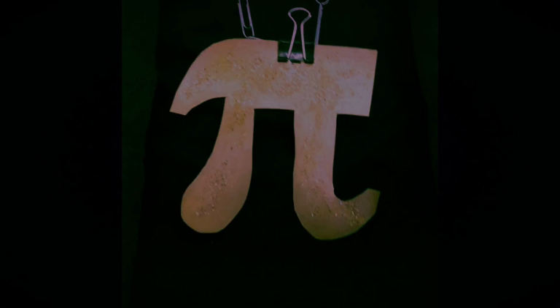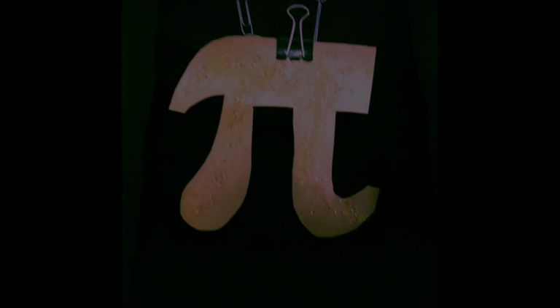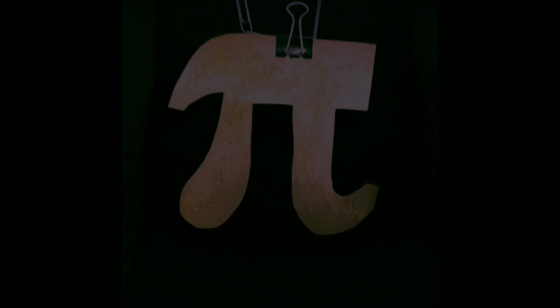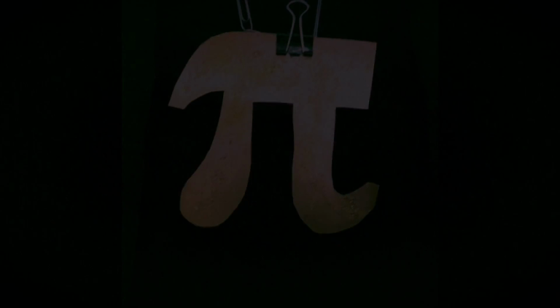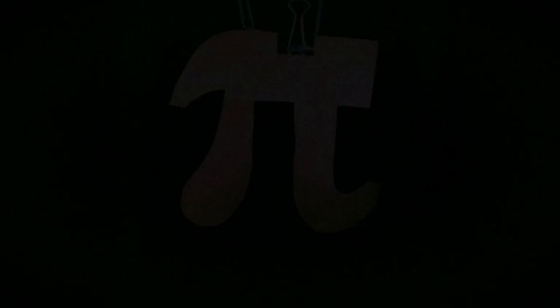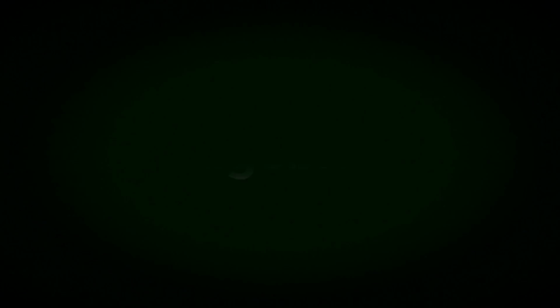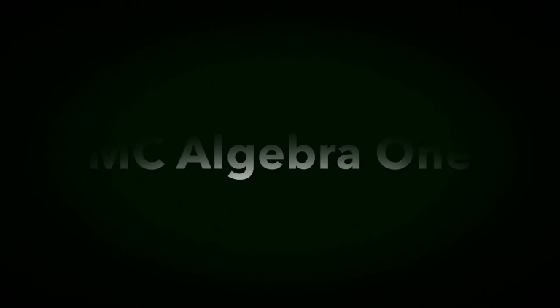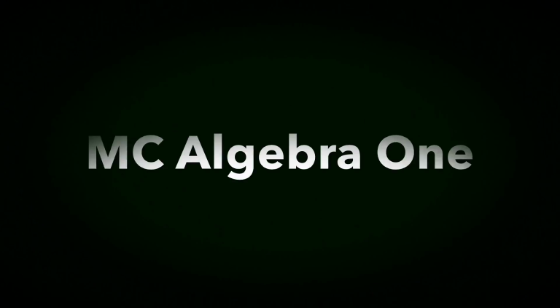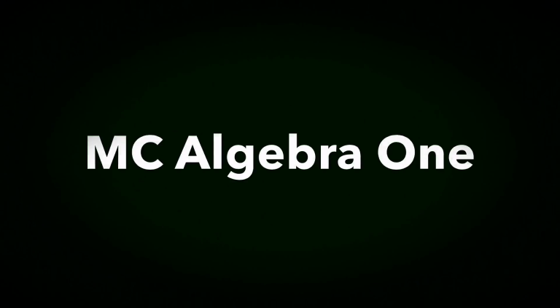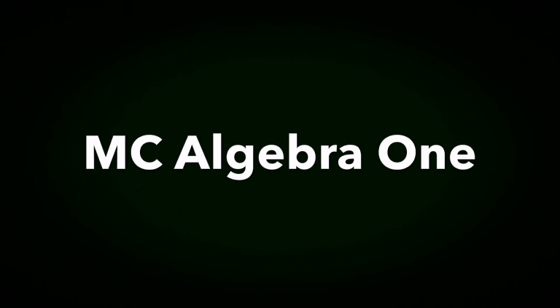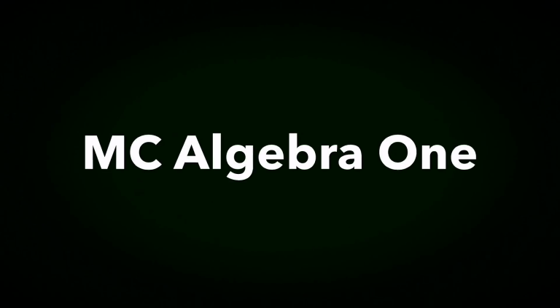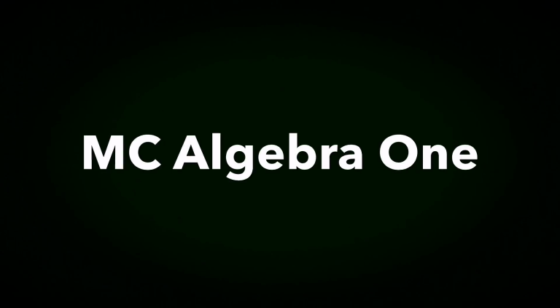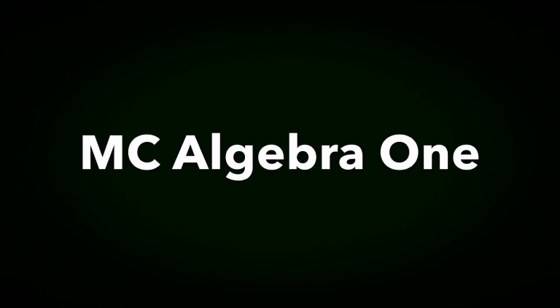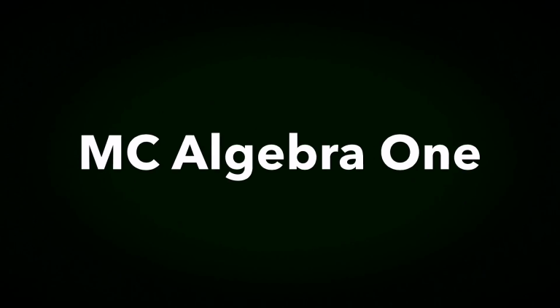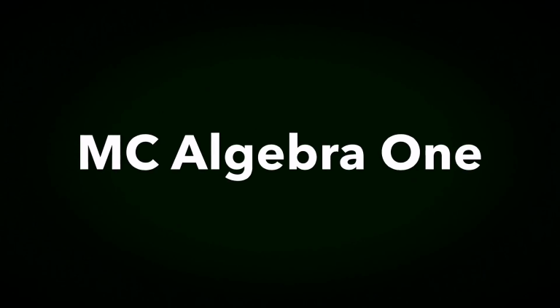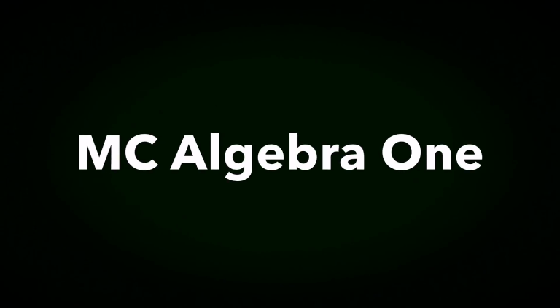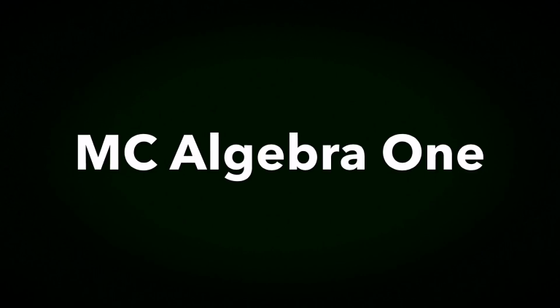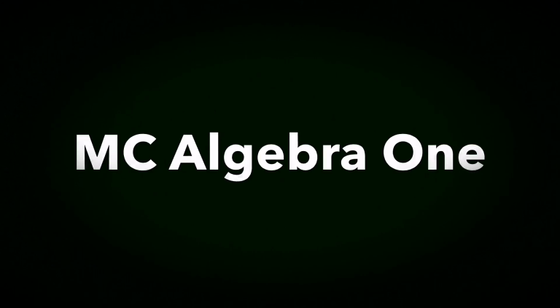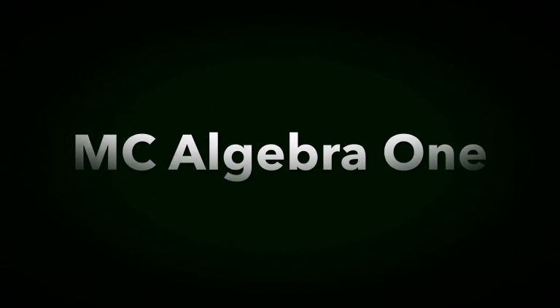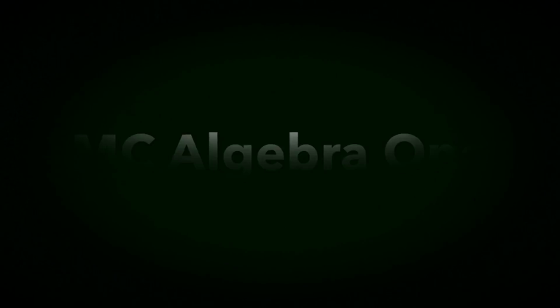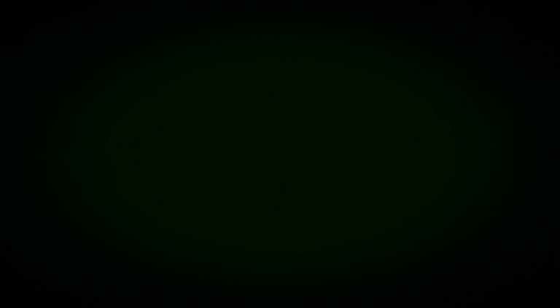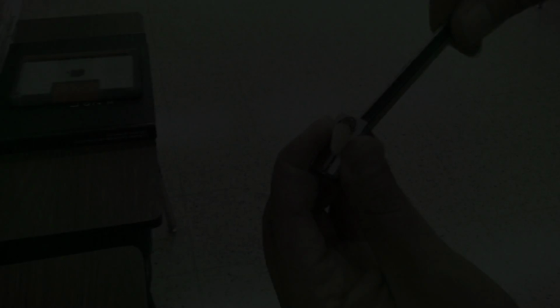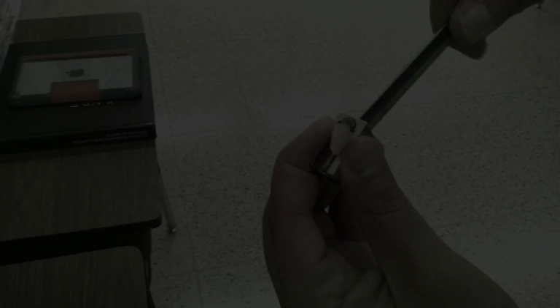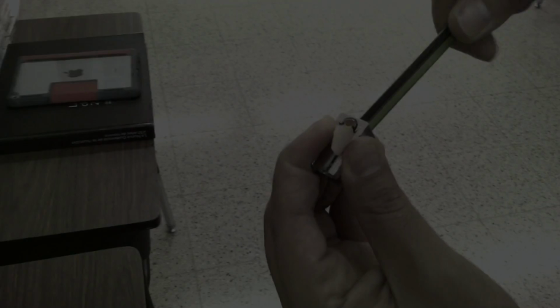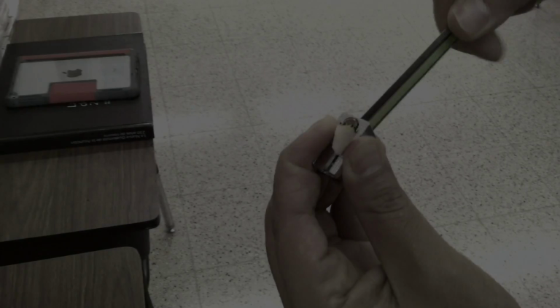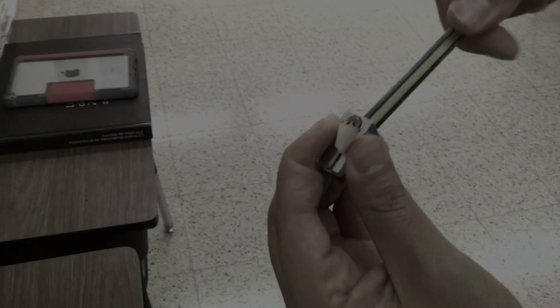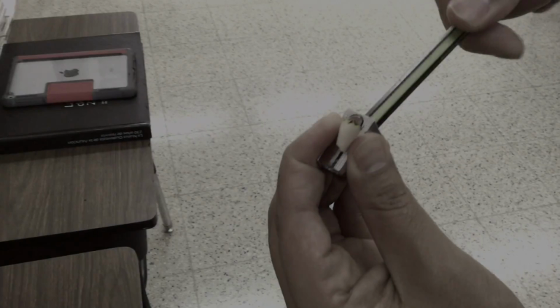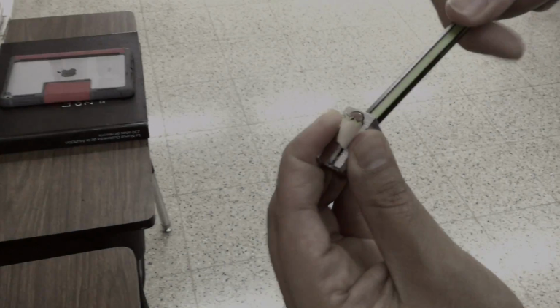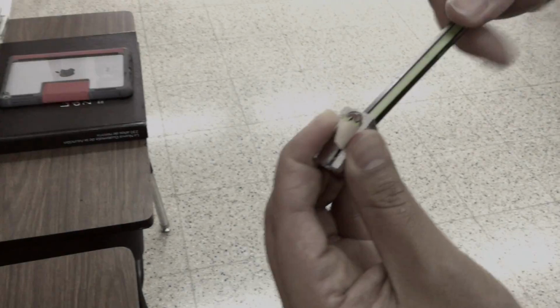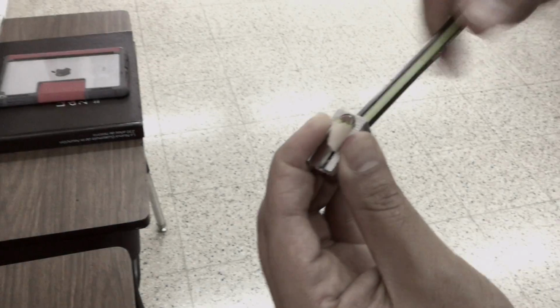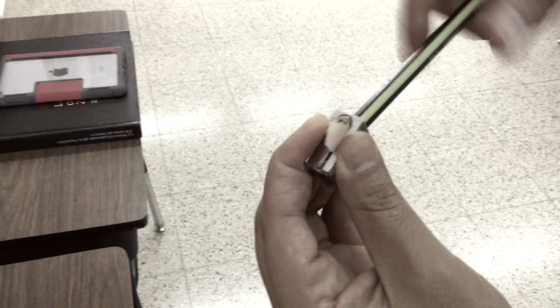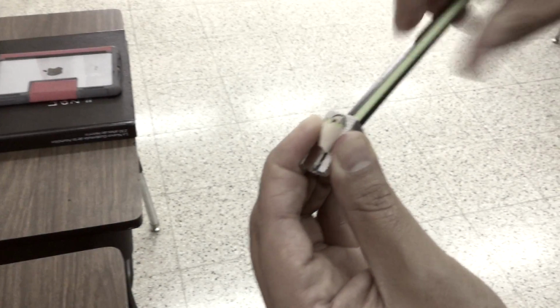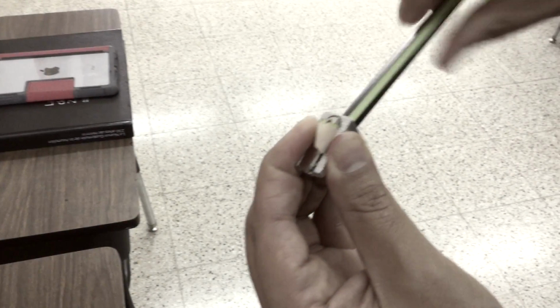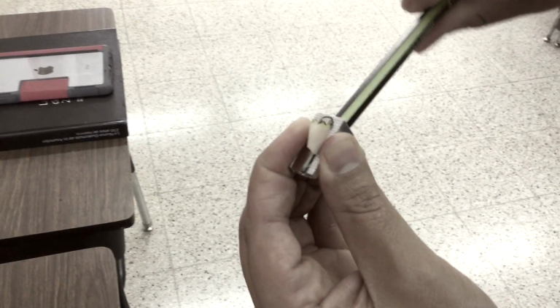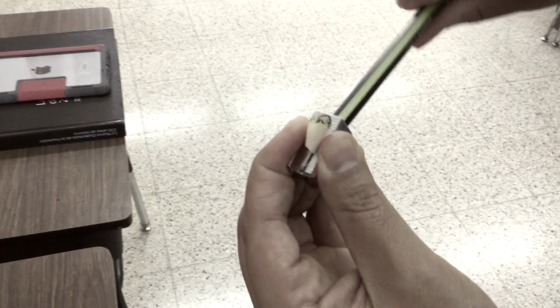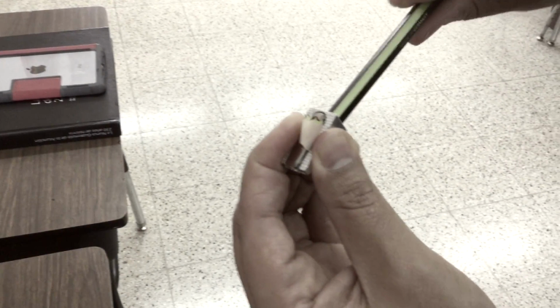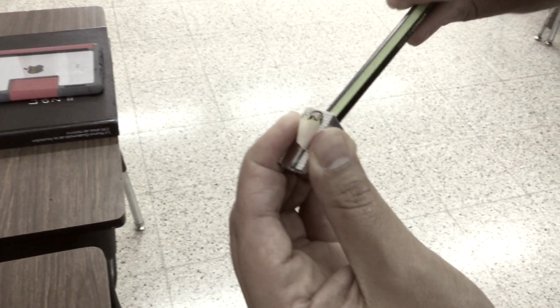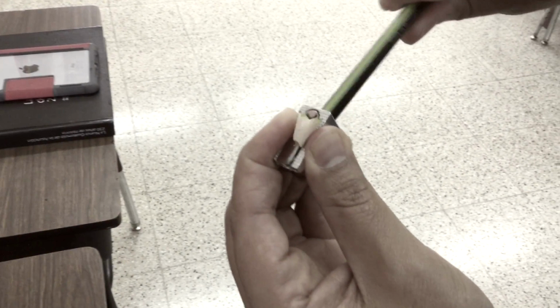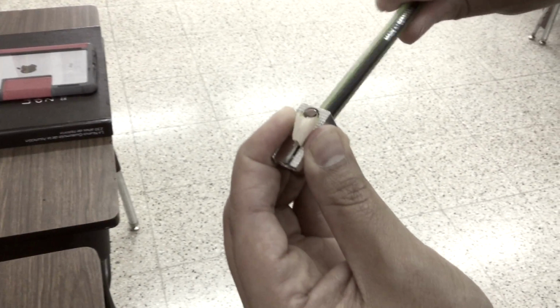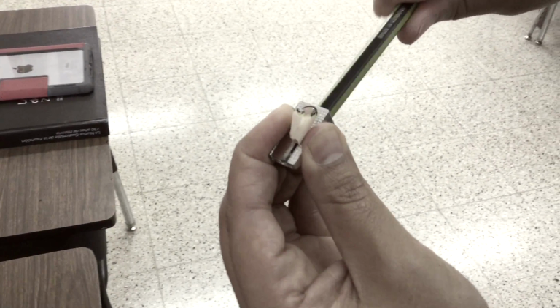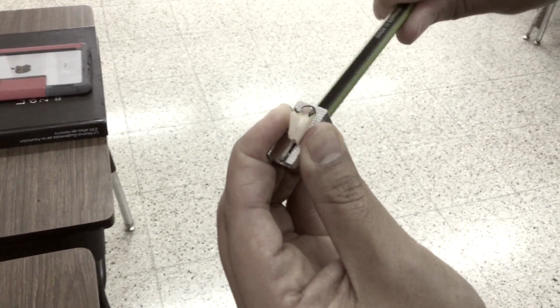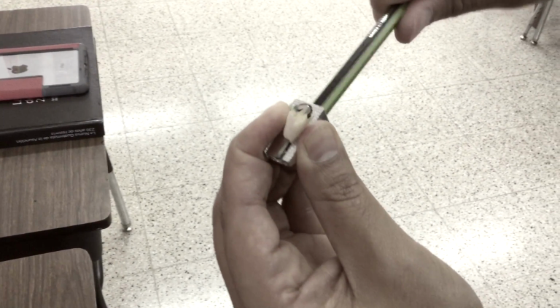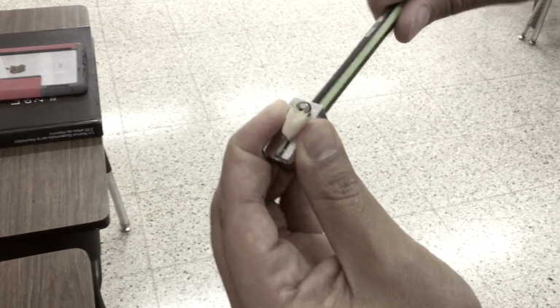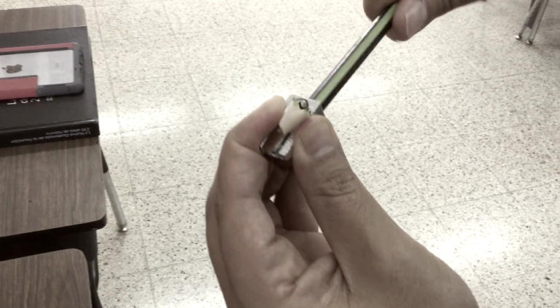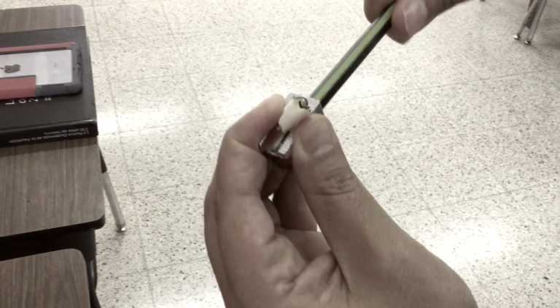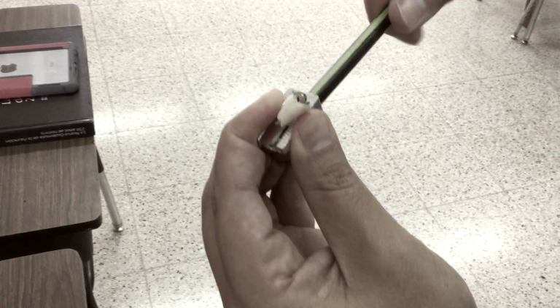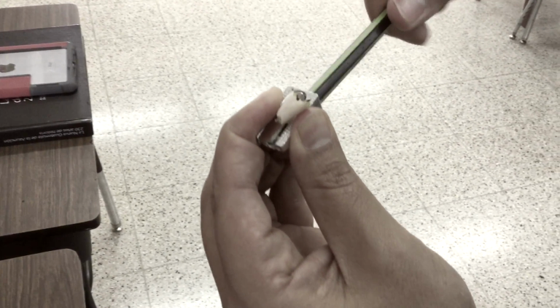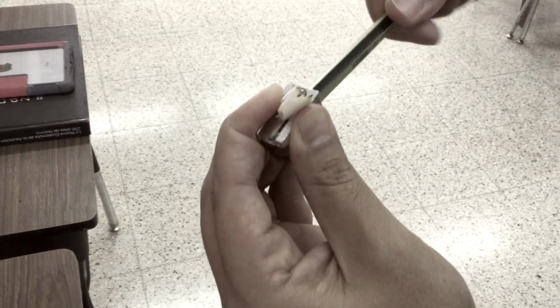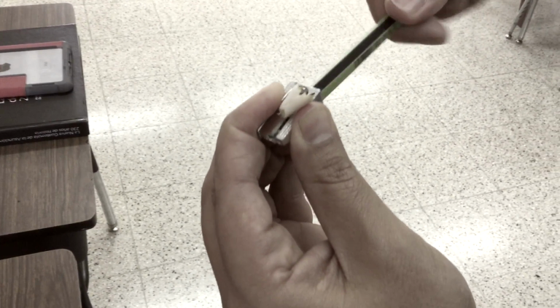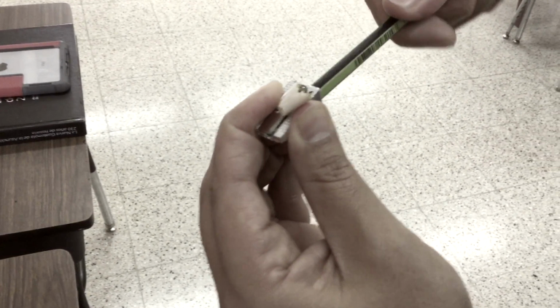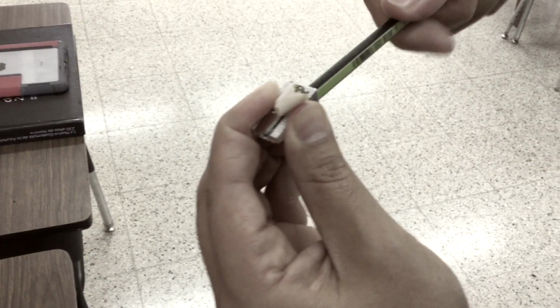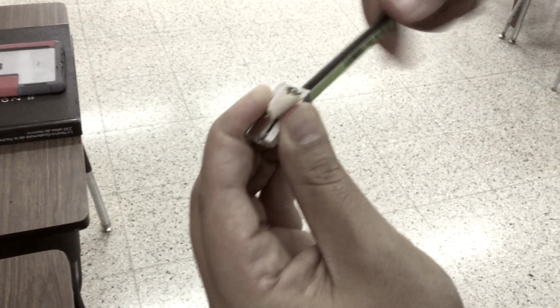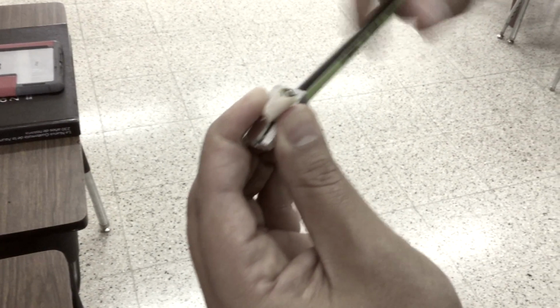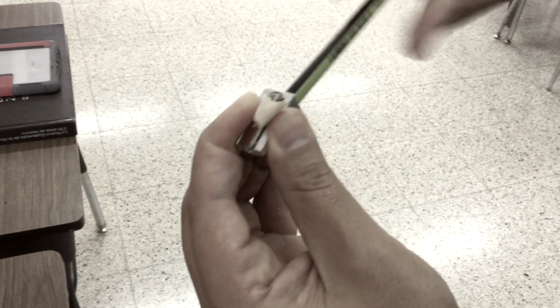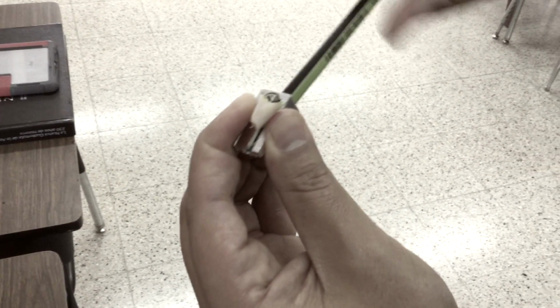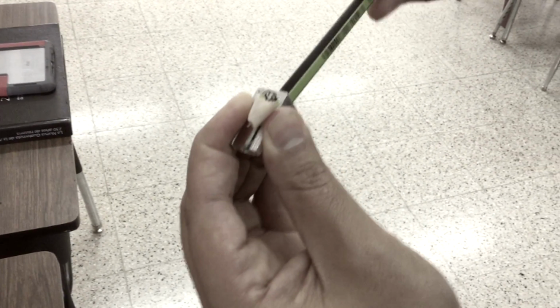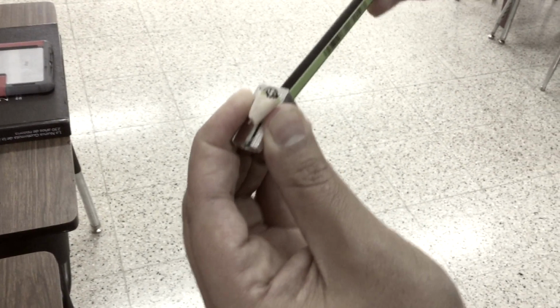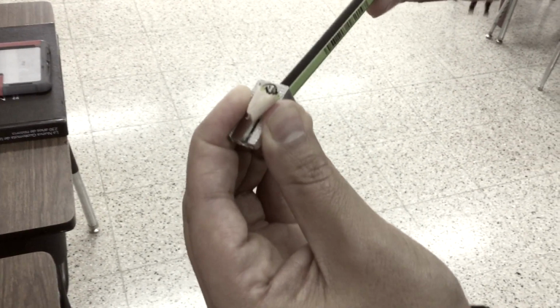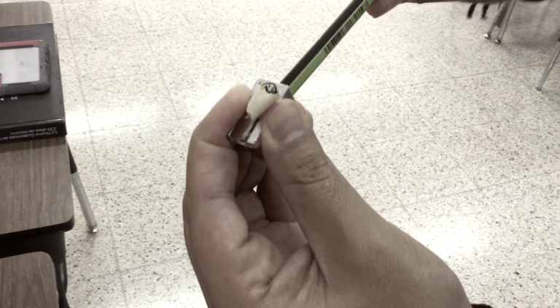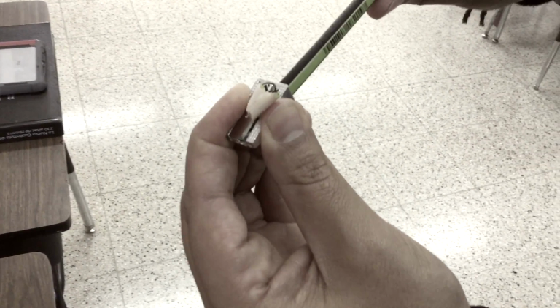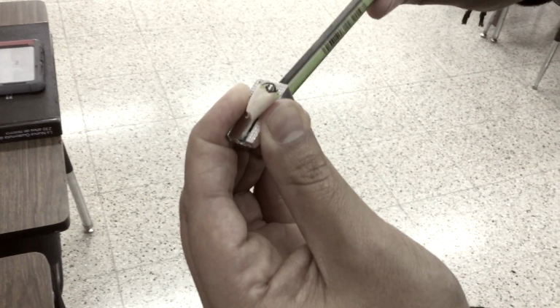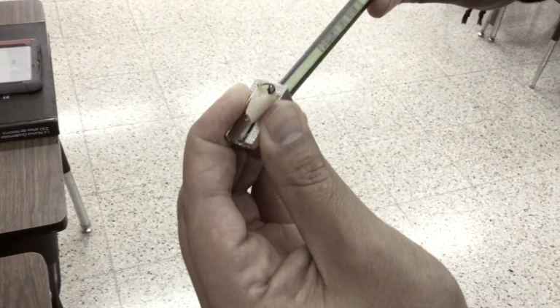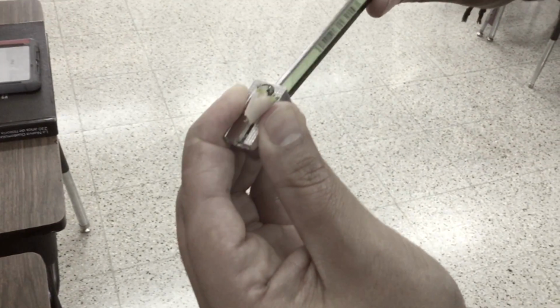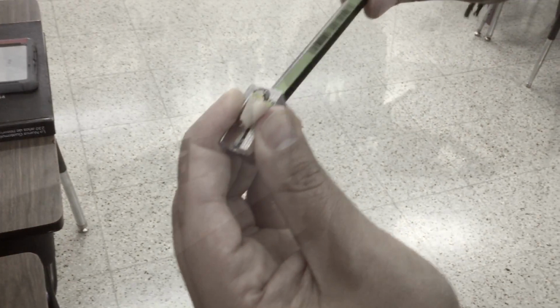Yeah, MC Algebra 1. Got the angle bisector, new move for y'all. Here we go.